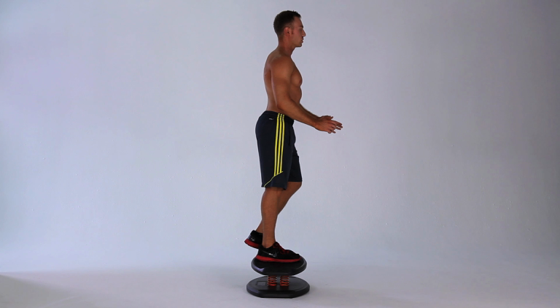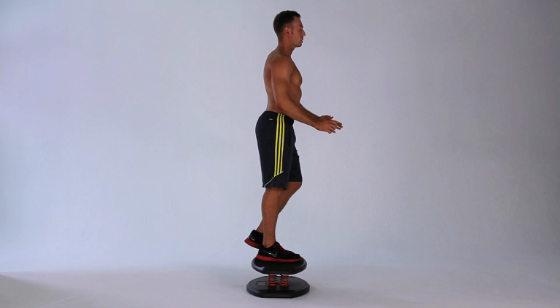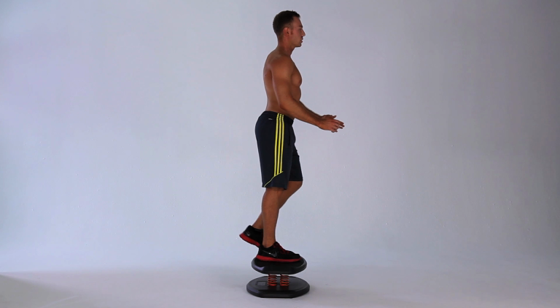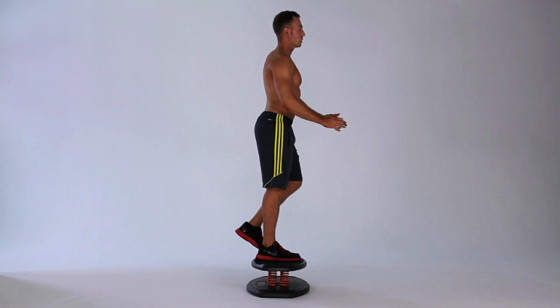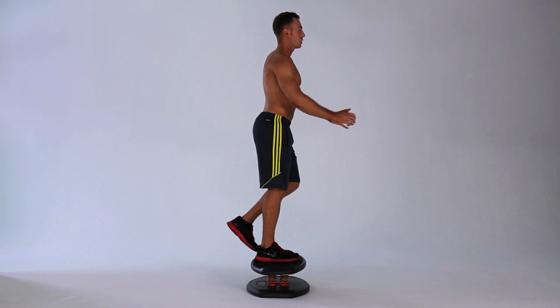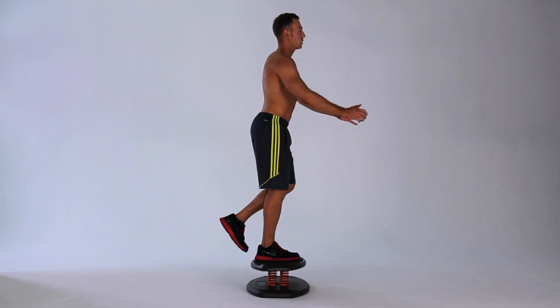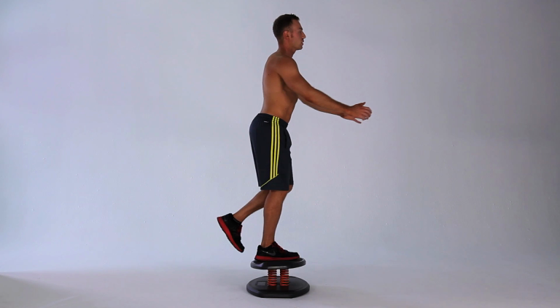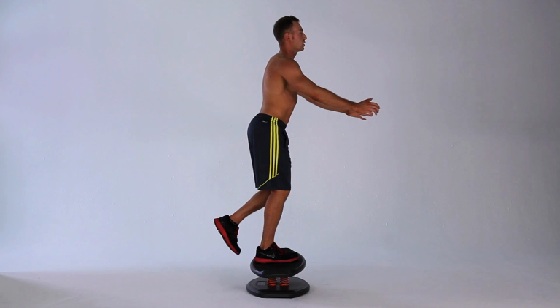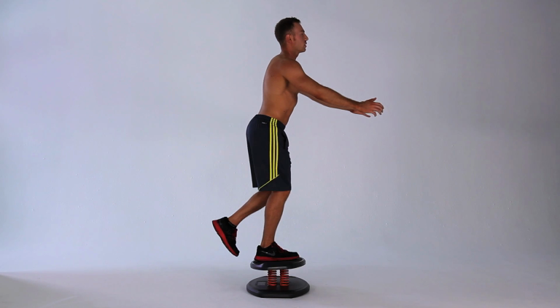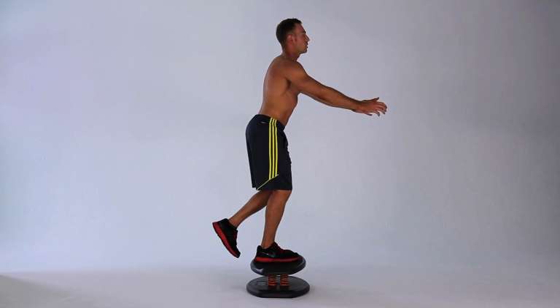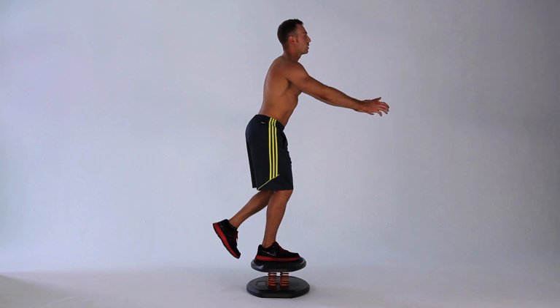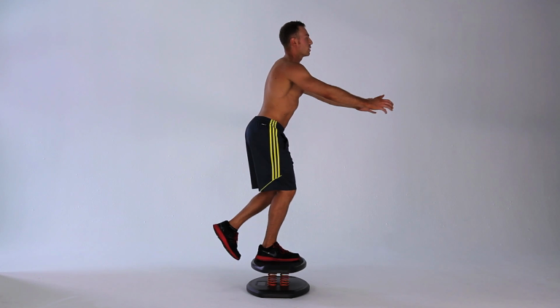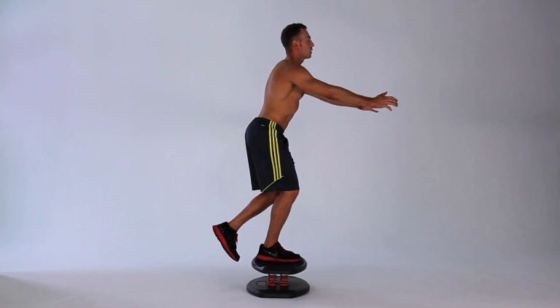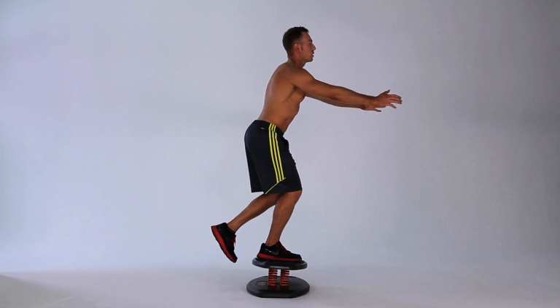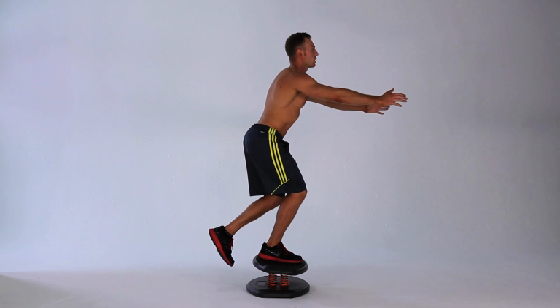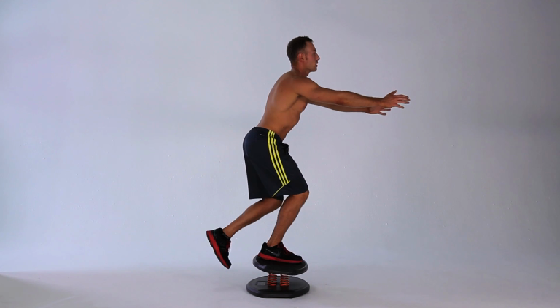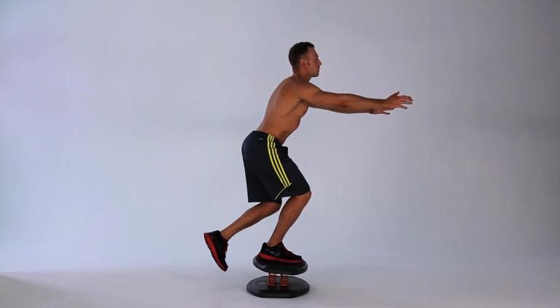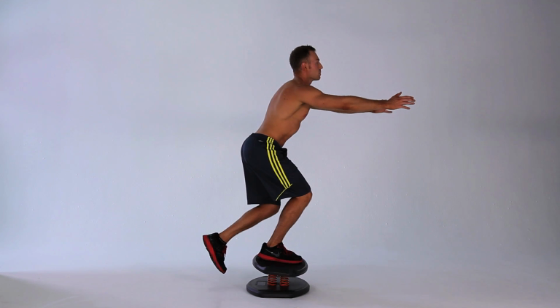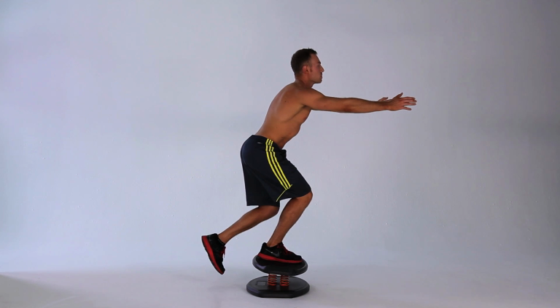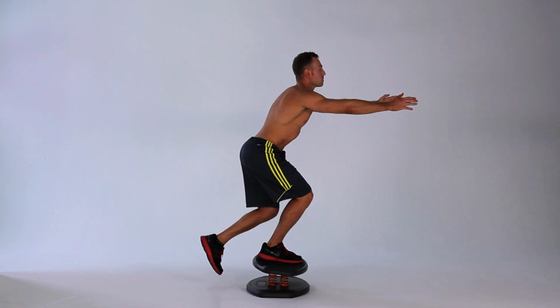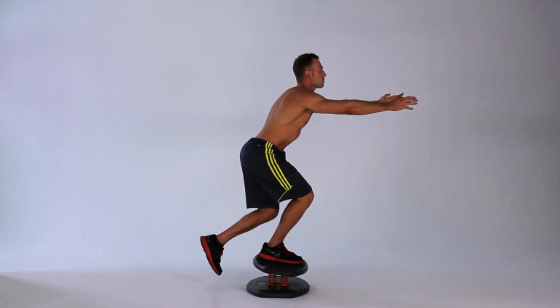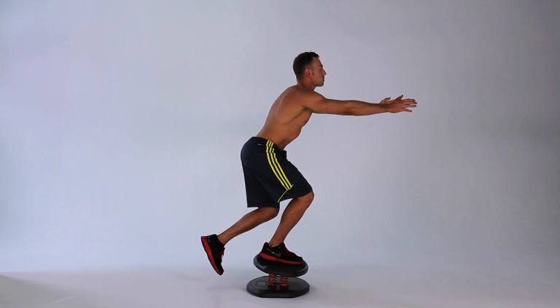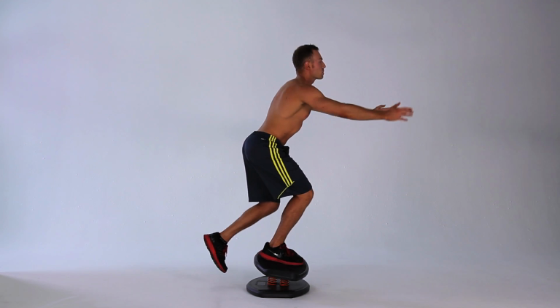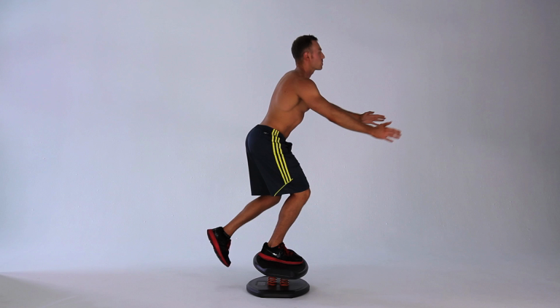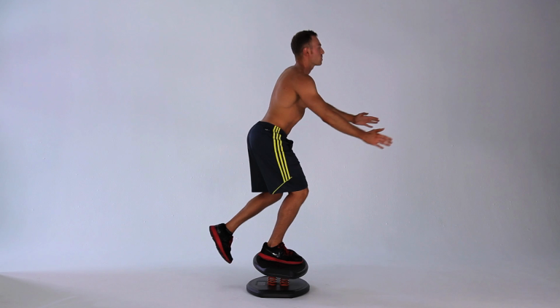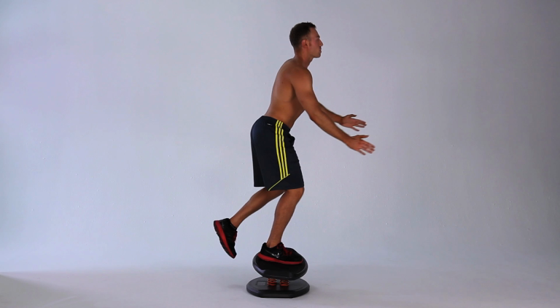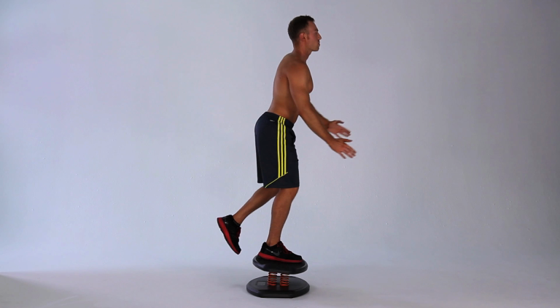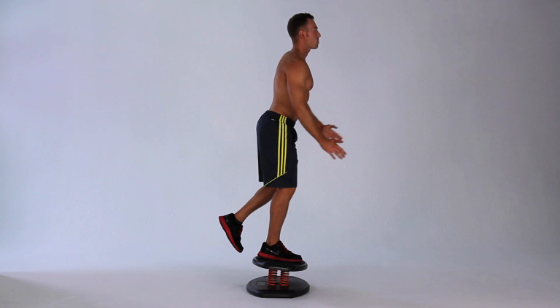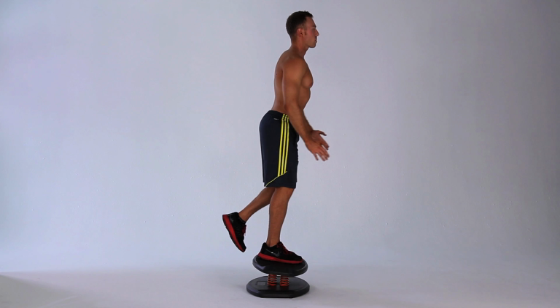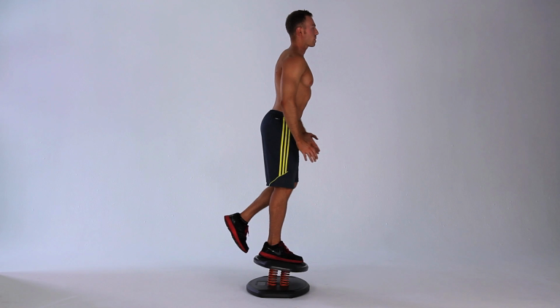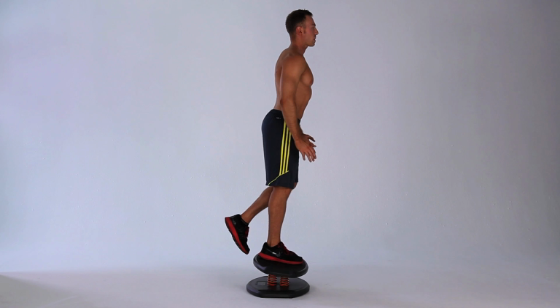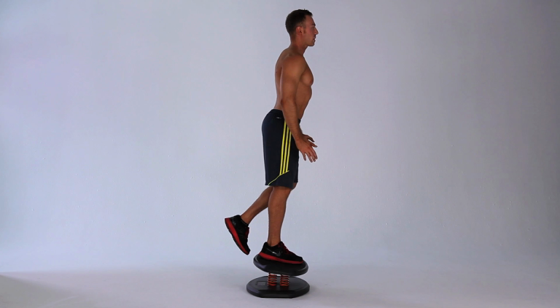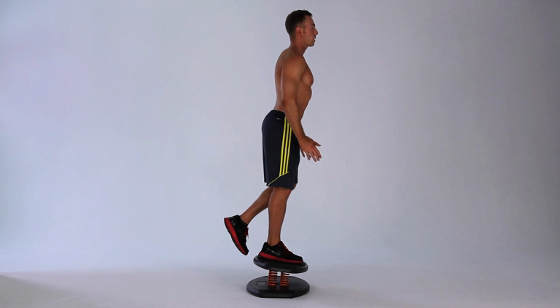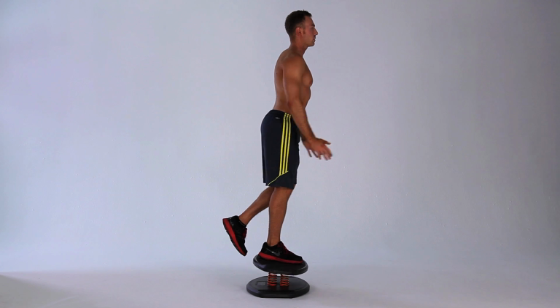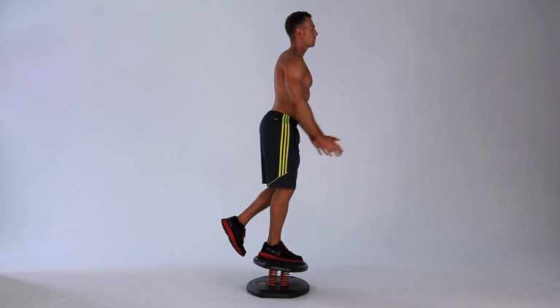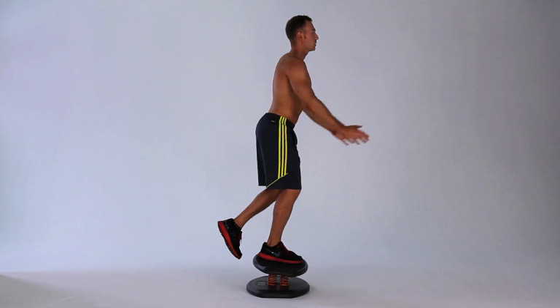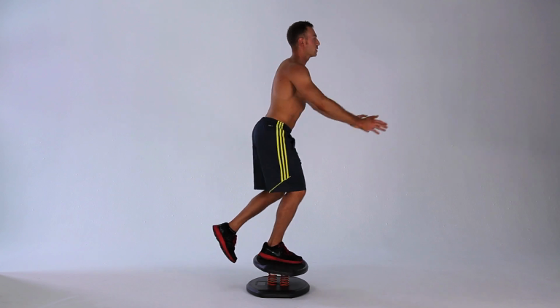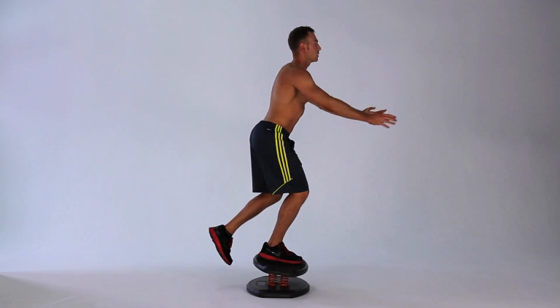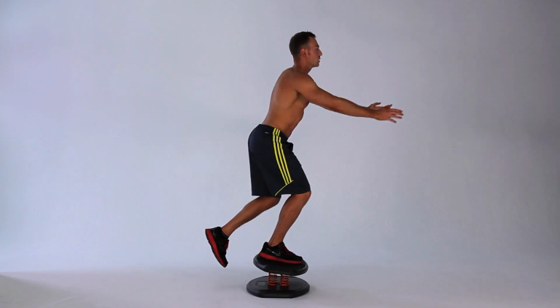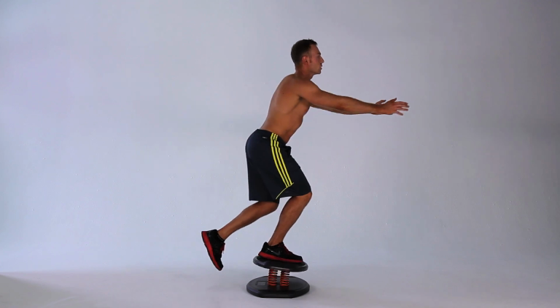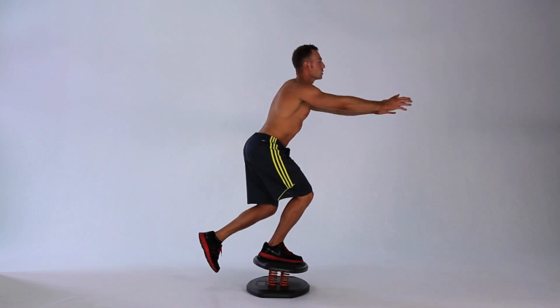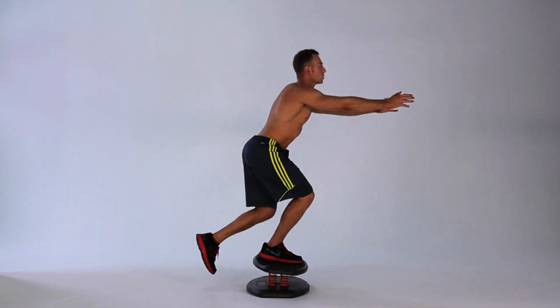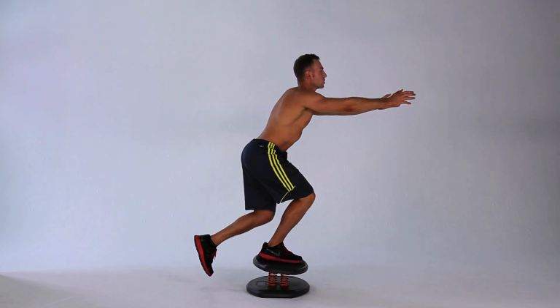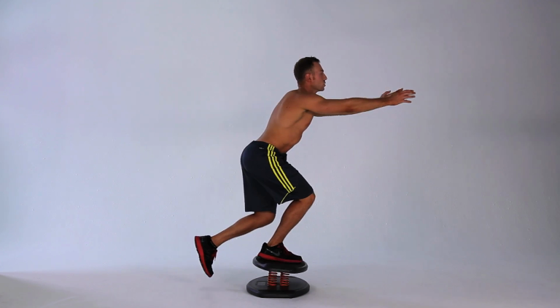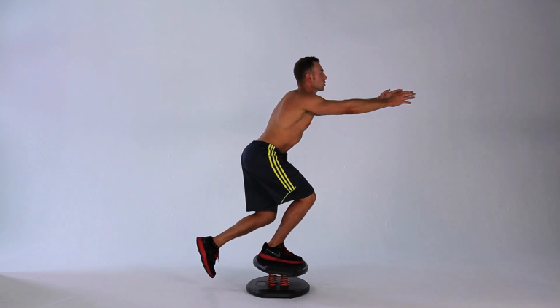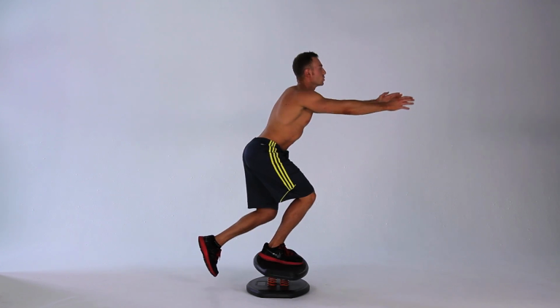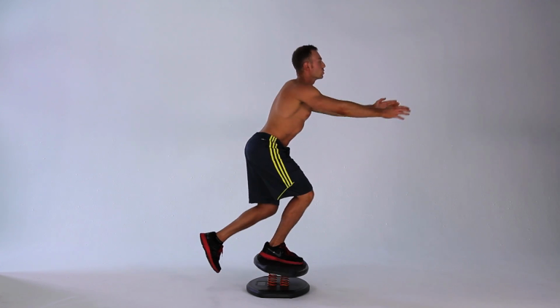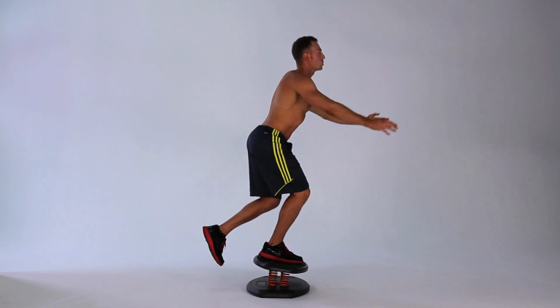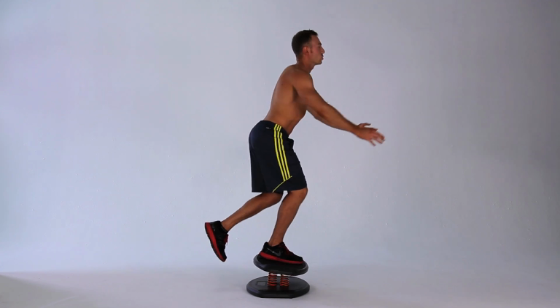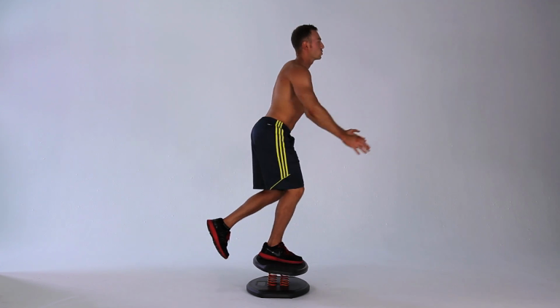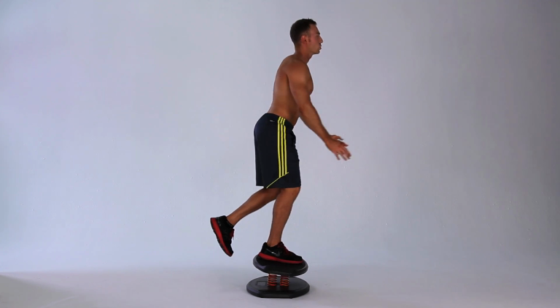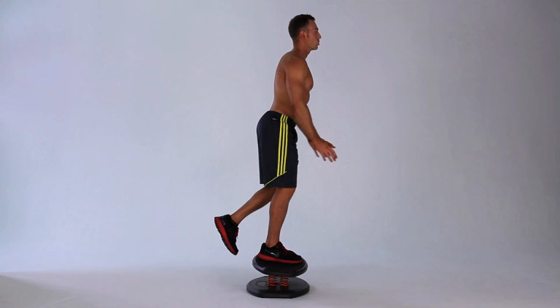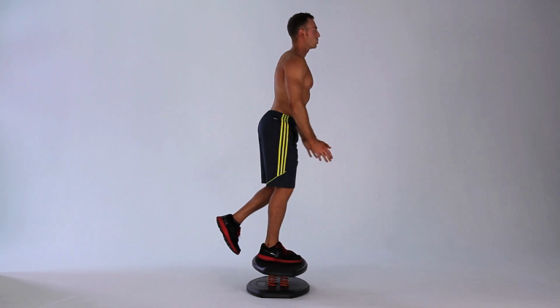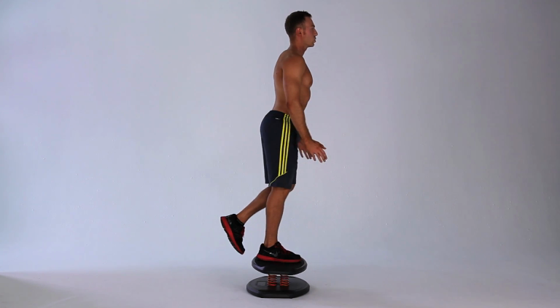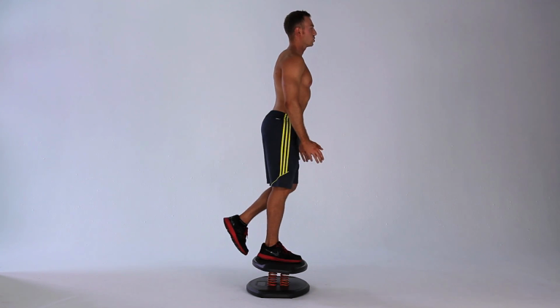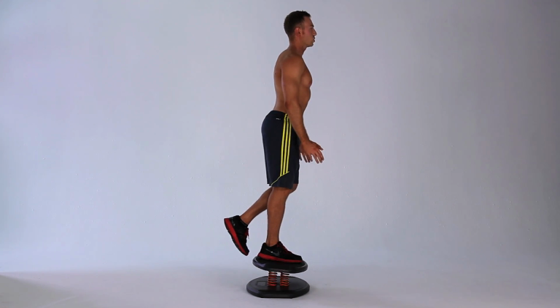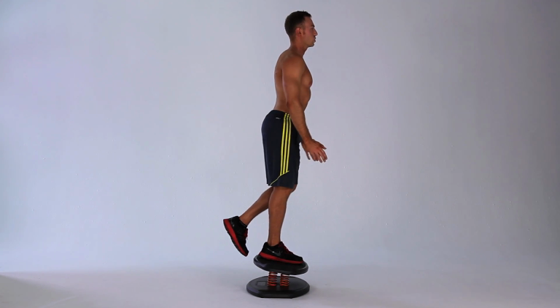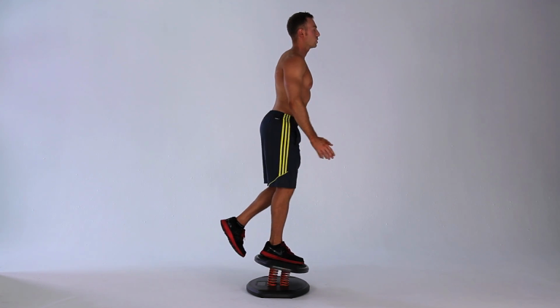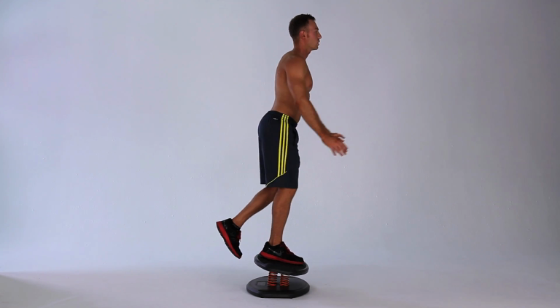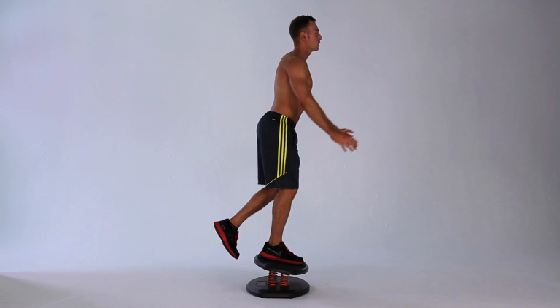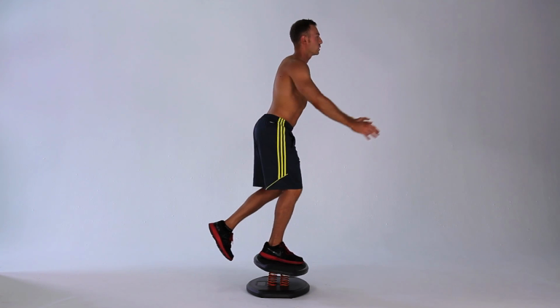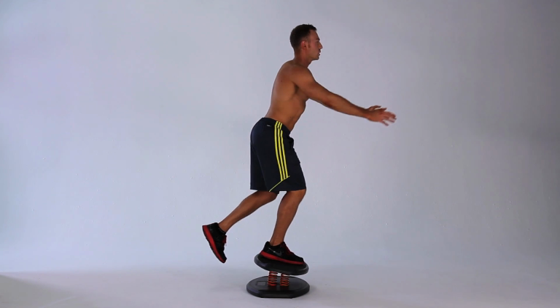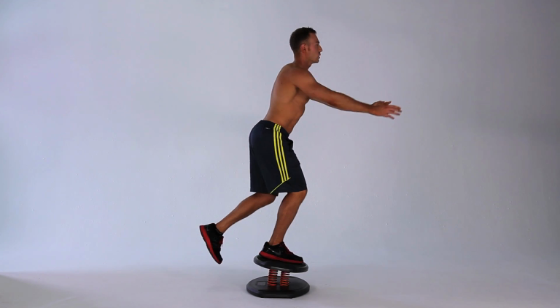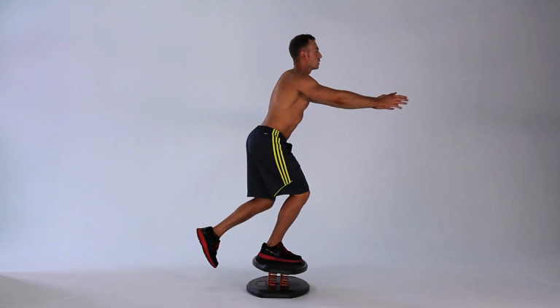Lower your front leg down to a half seated position and then back to a standing position. Repeat for desired amount of repetitions, then switch sides.